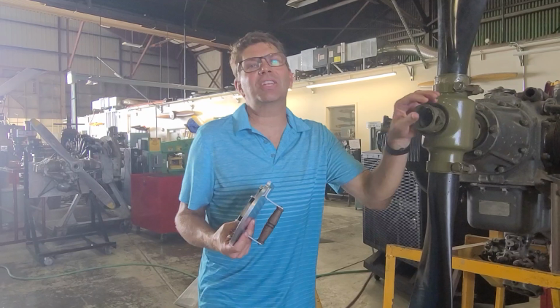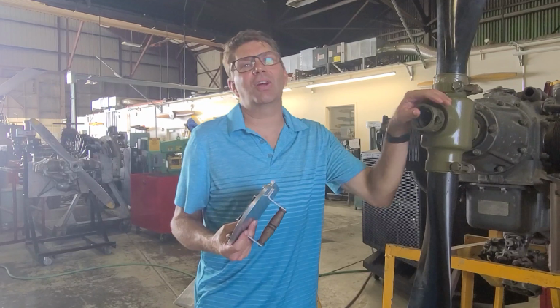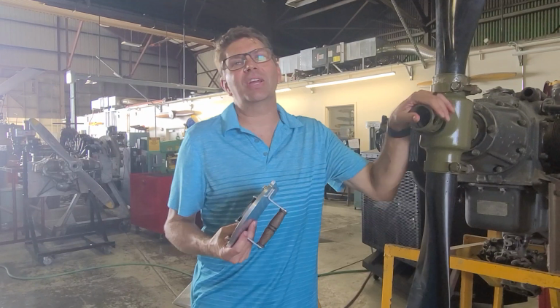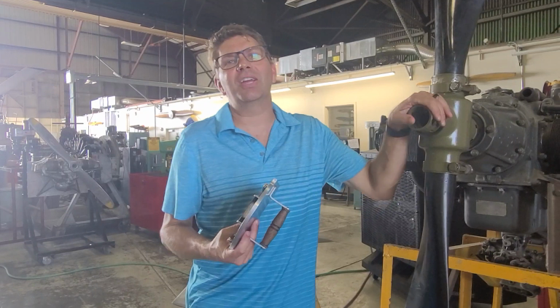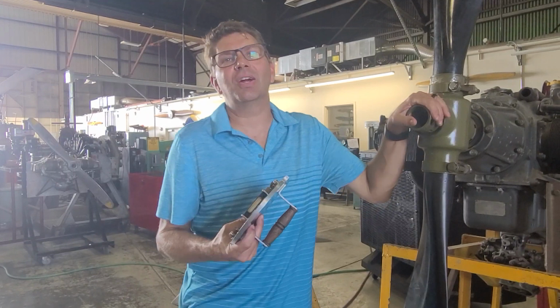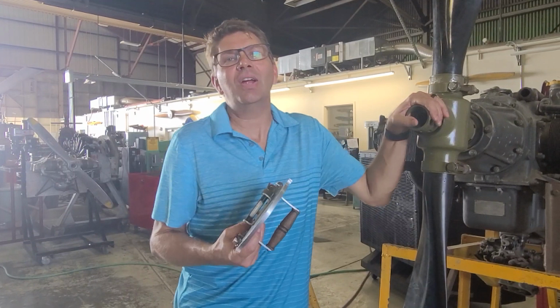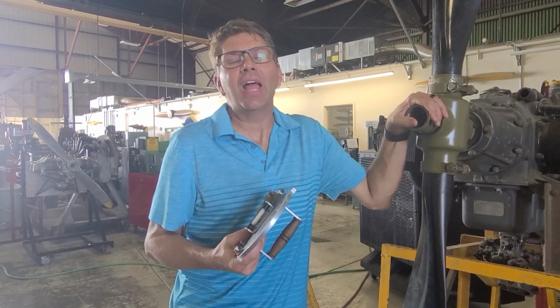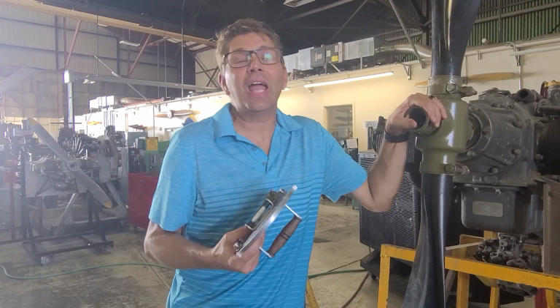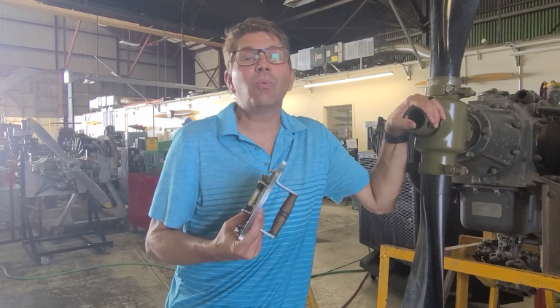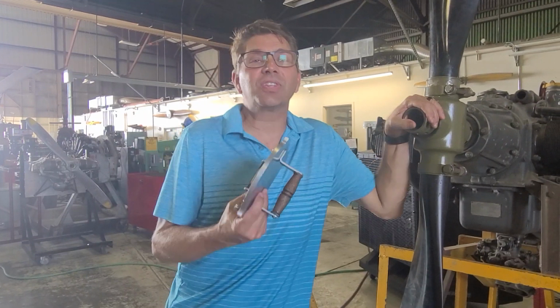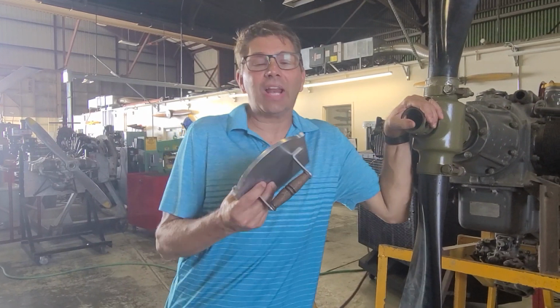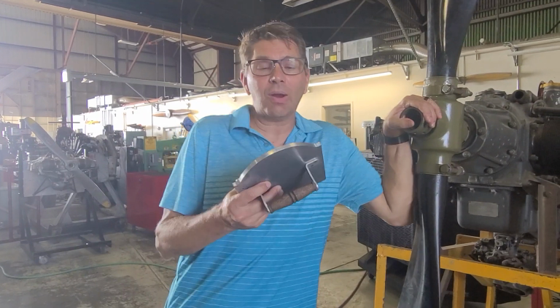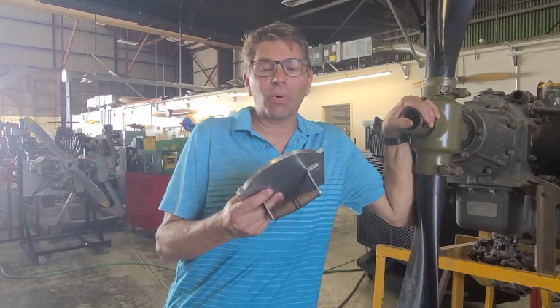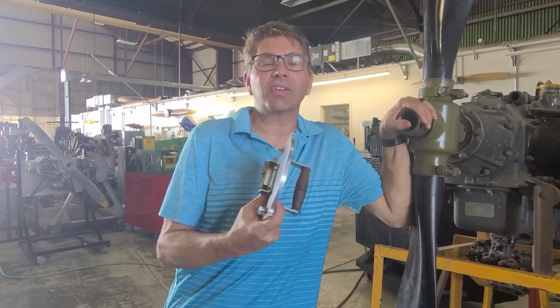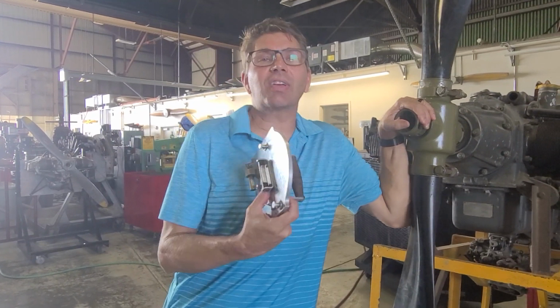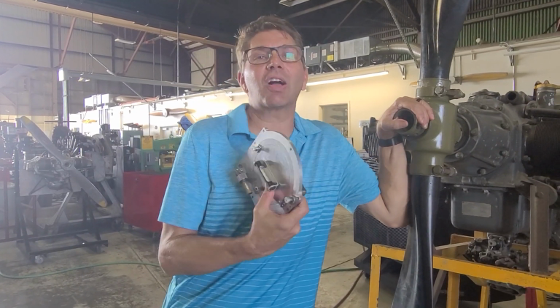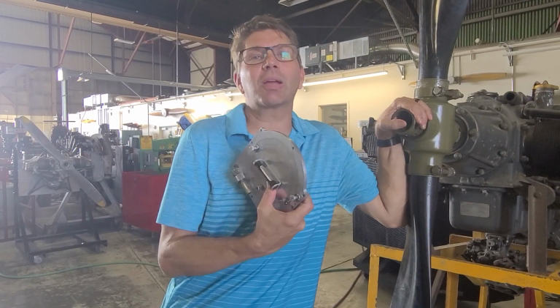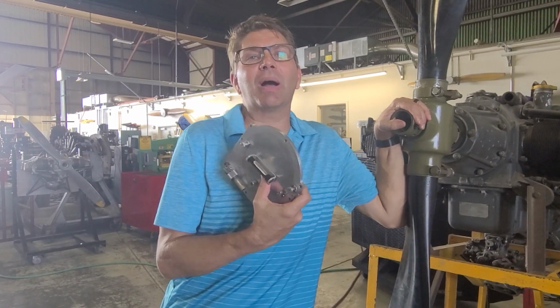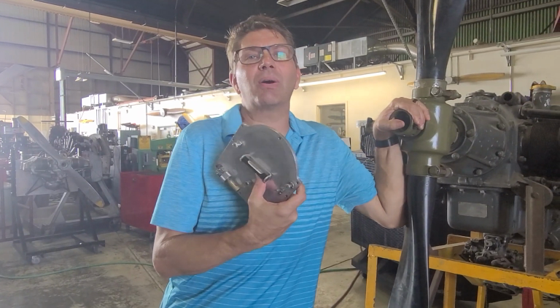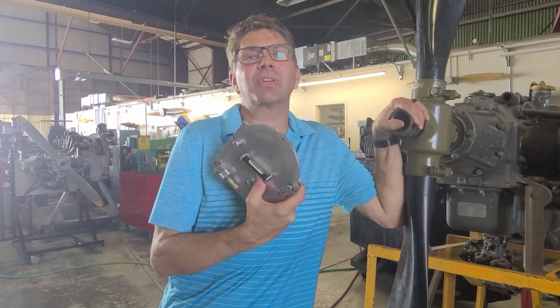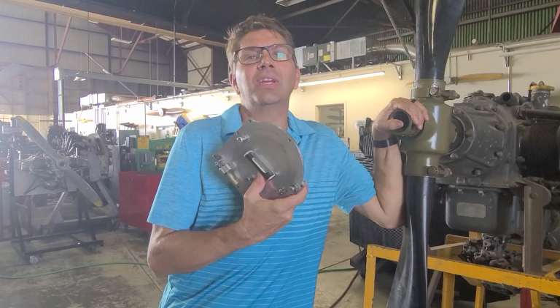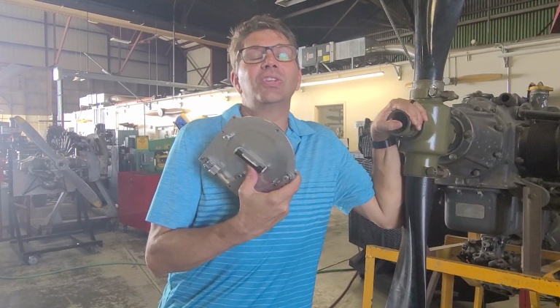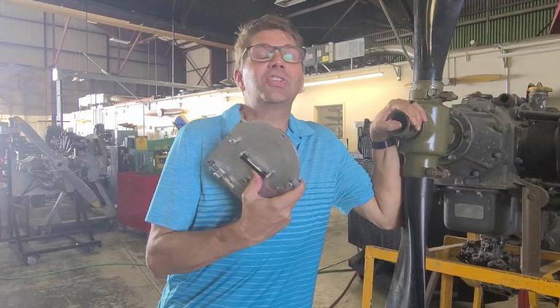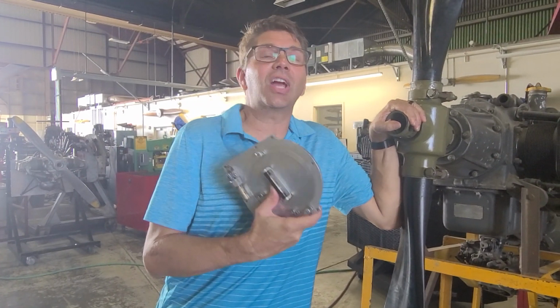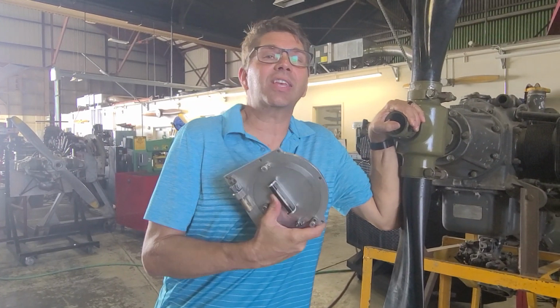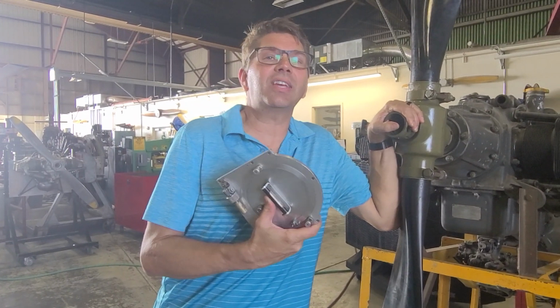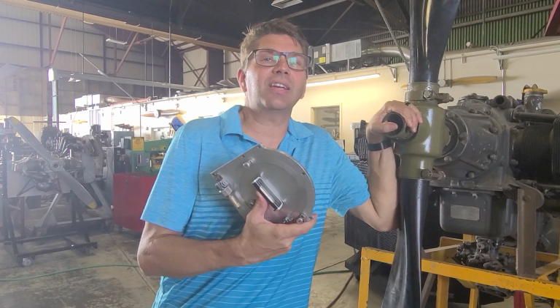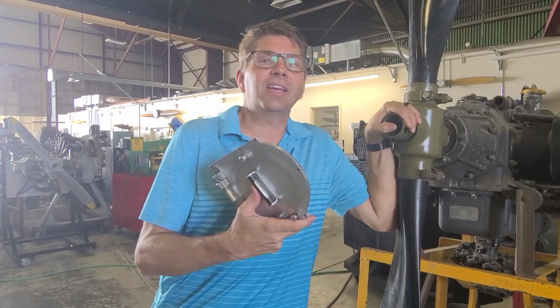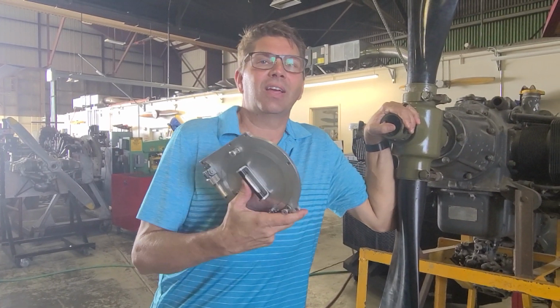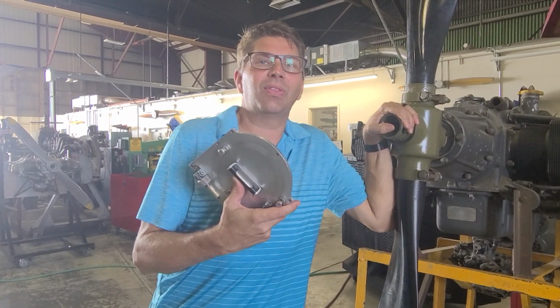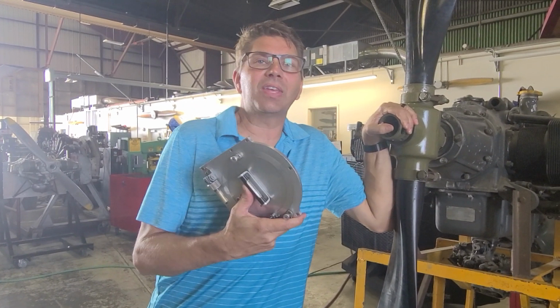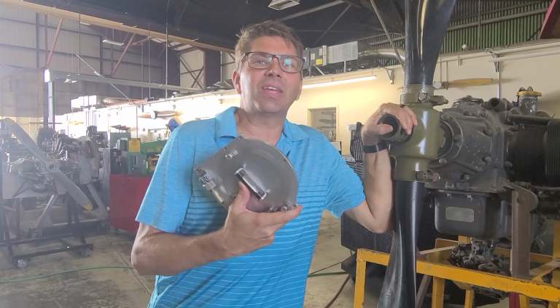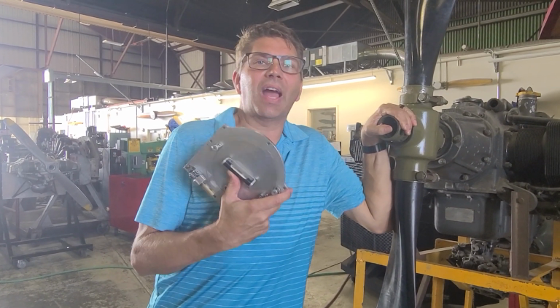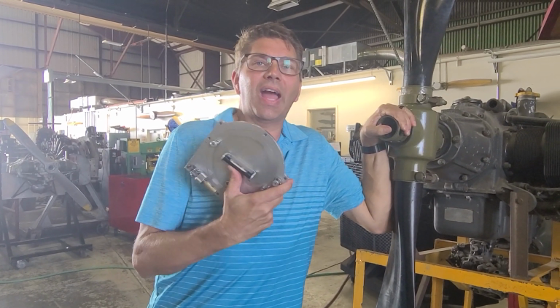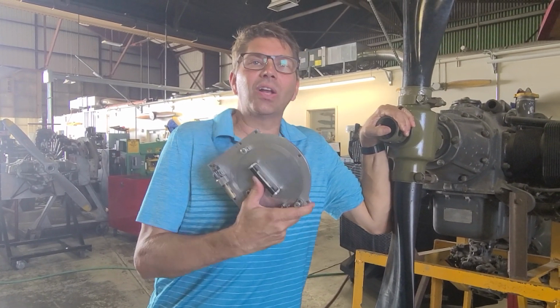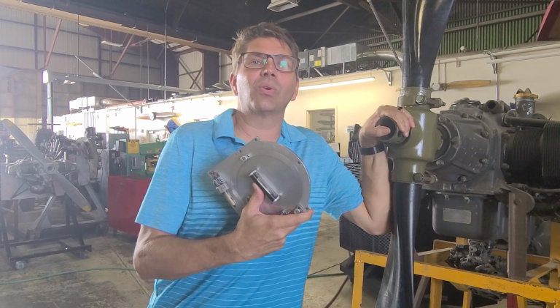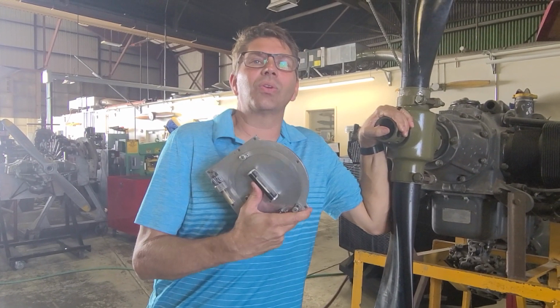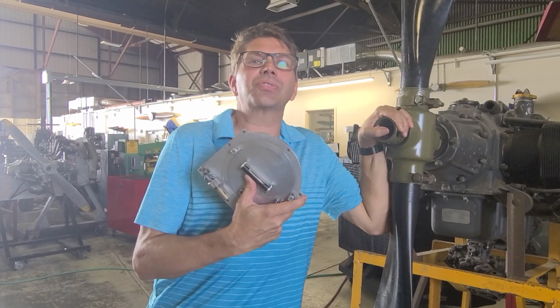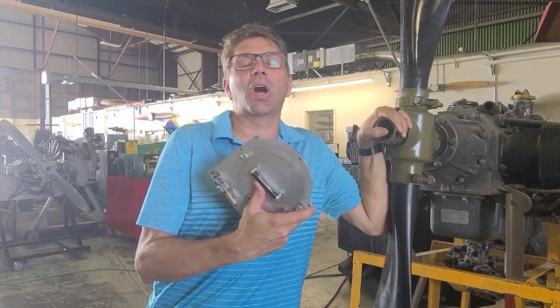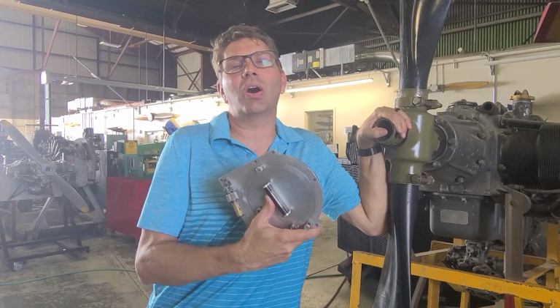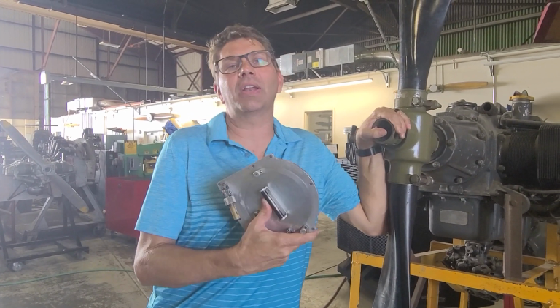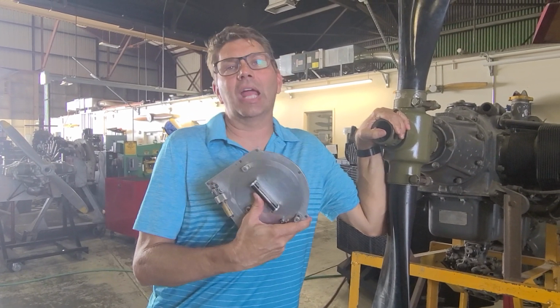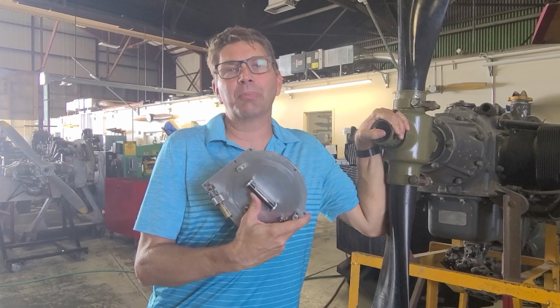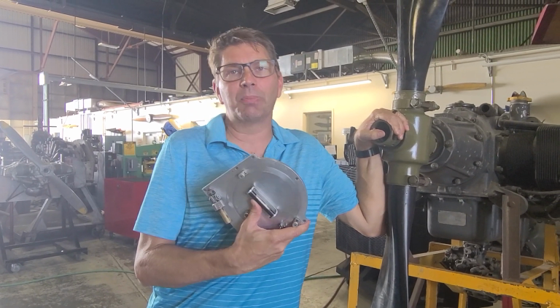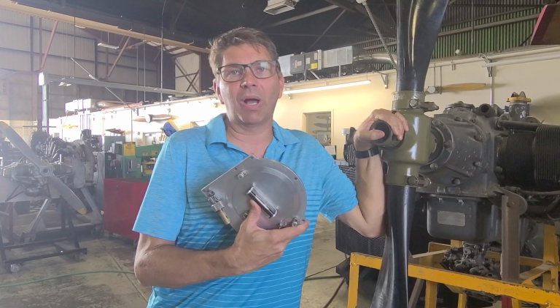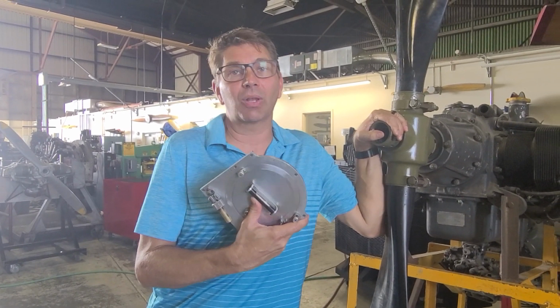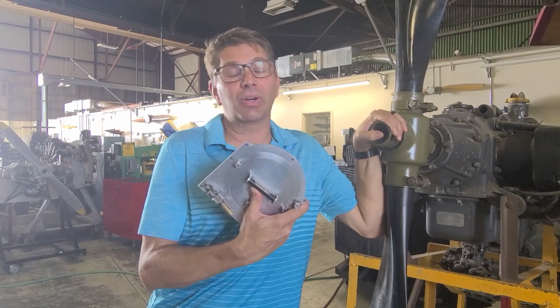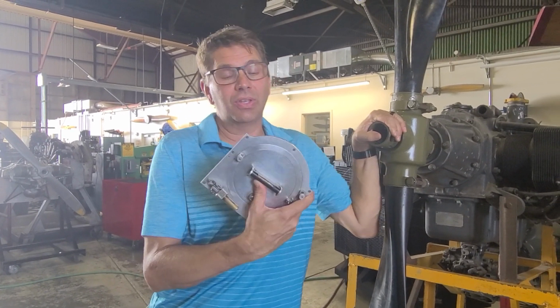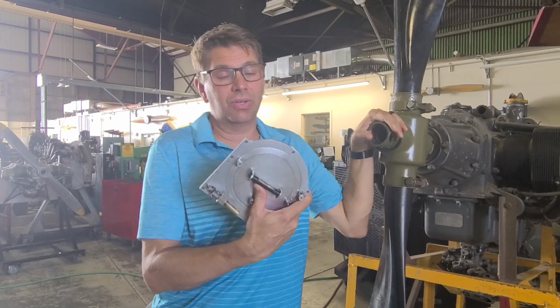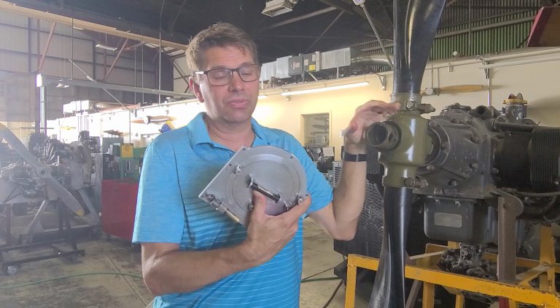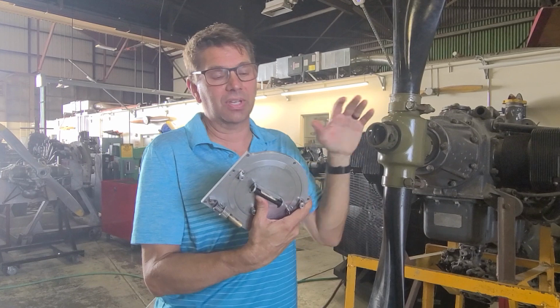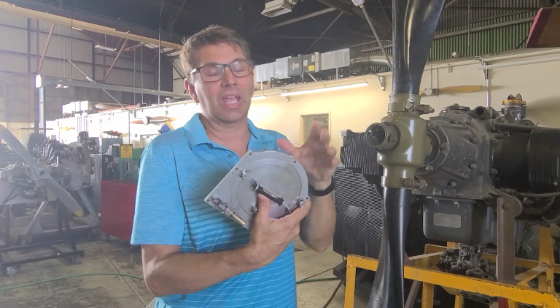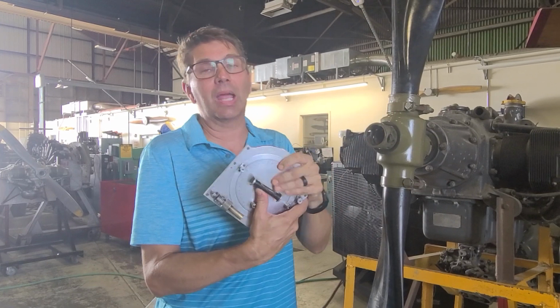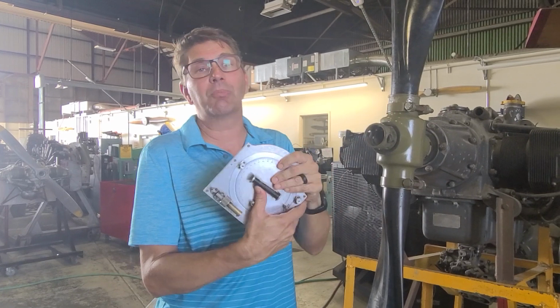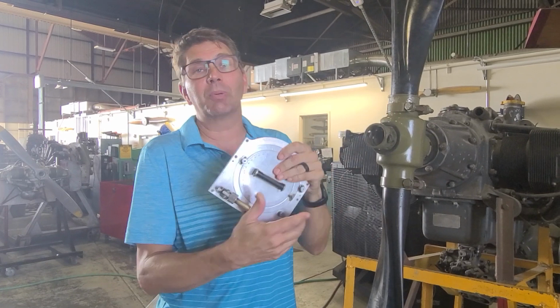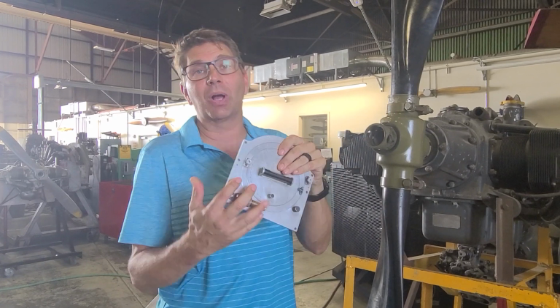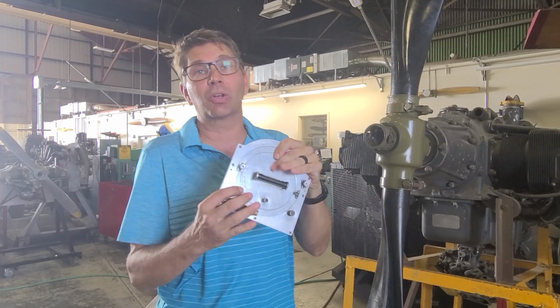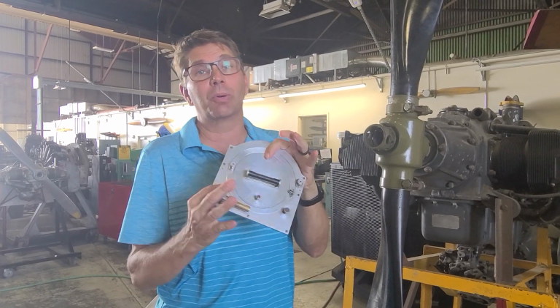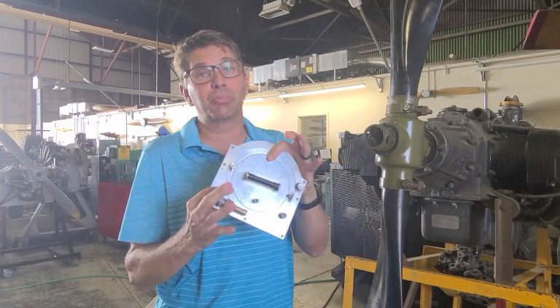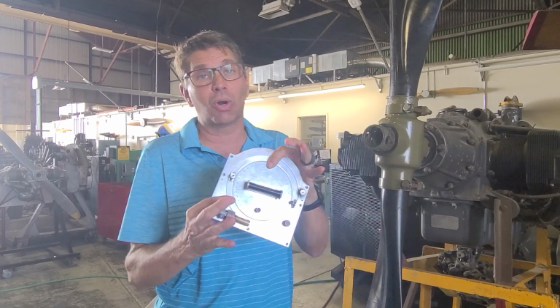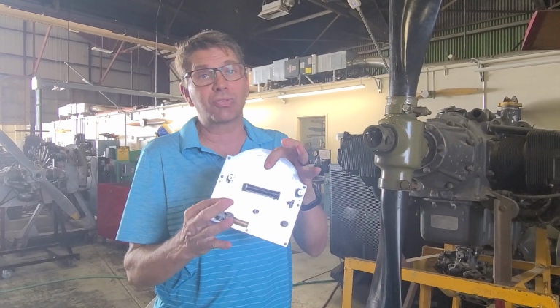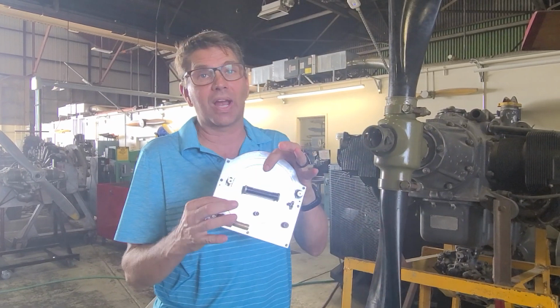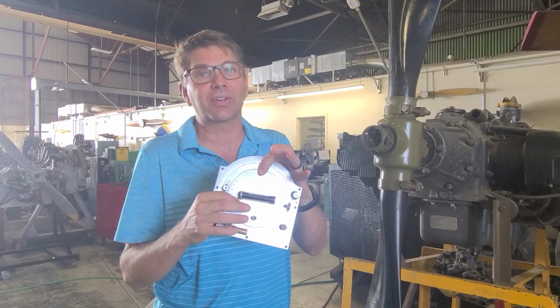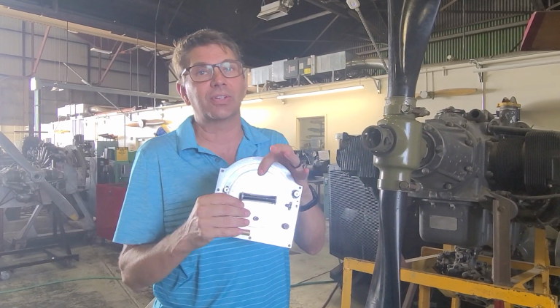Gary here. Today we're going to talk about checking the angles on a propeller using a propeller protractor.